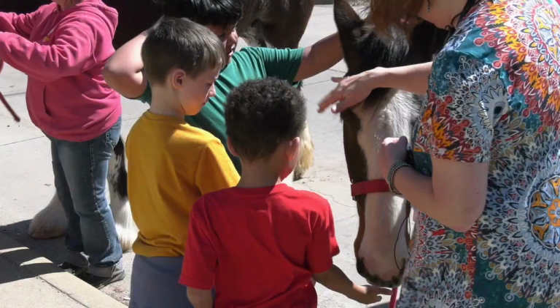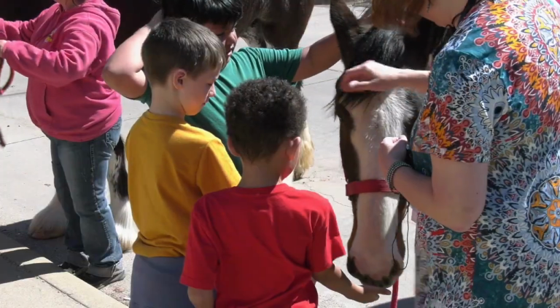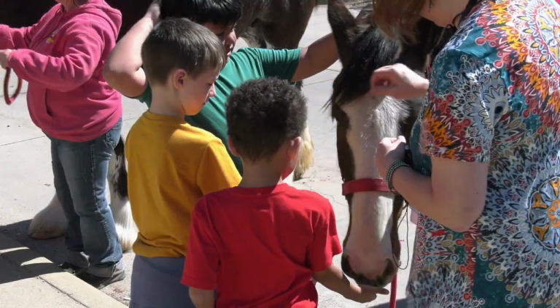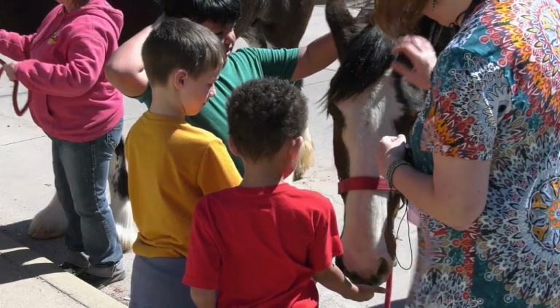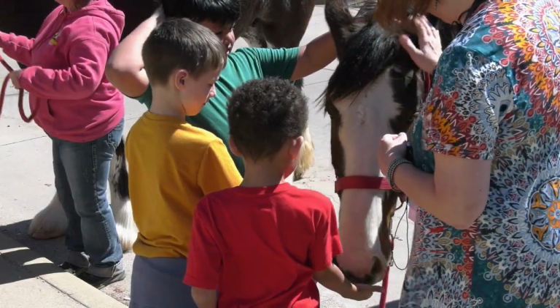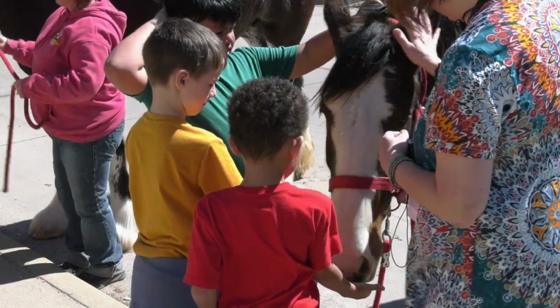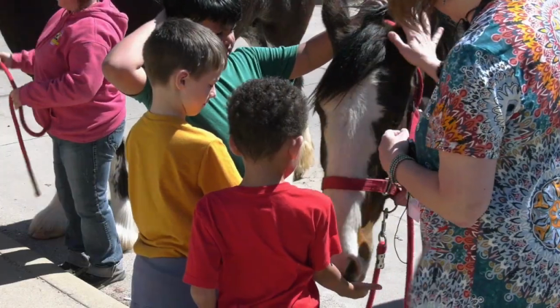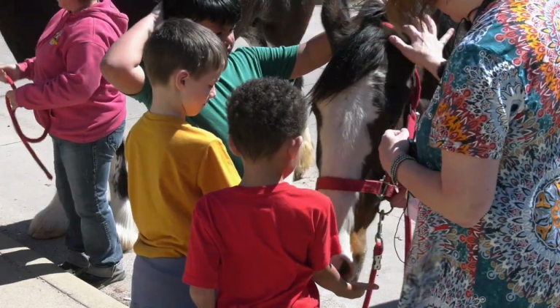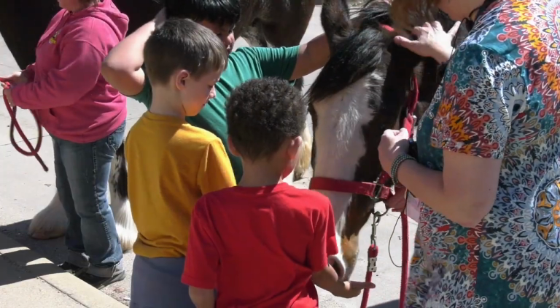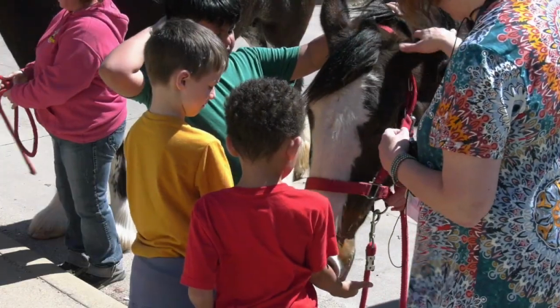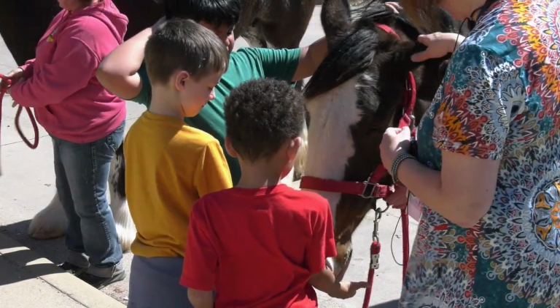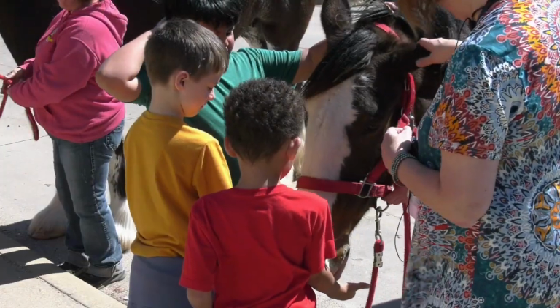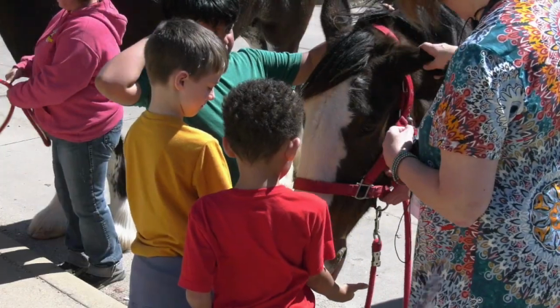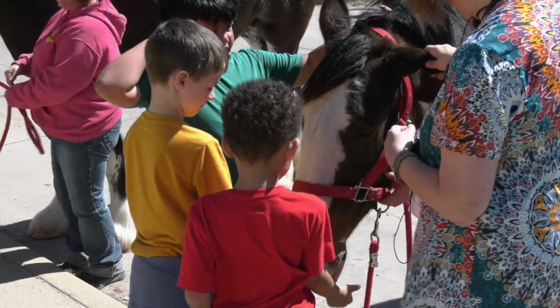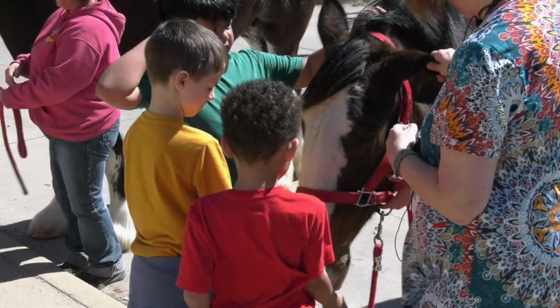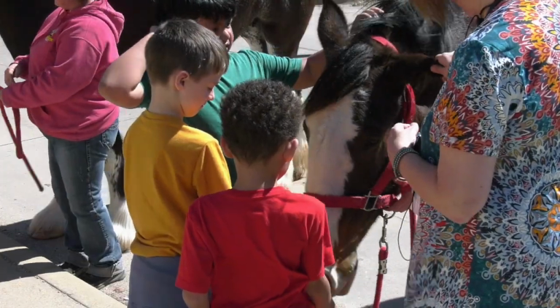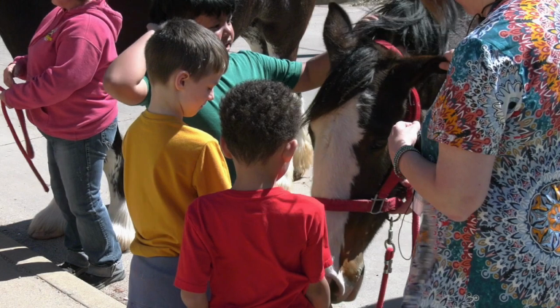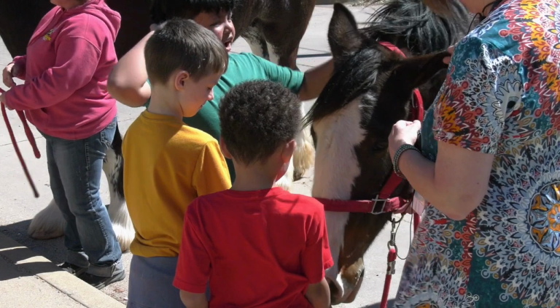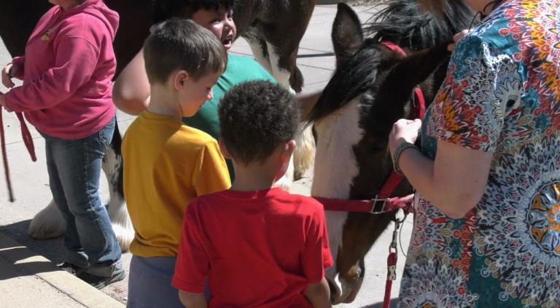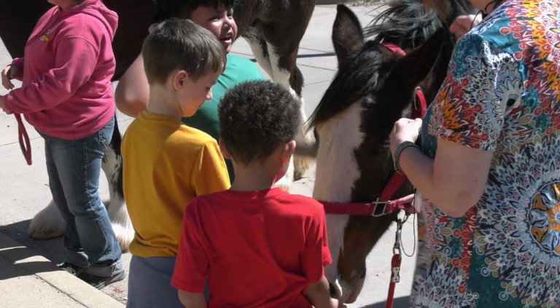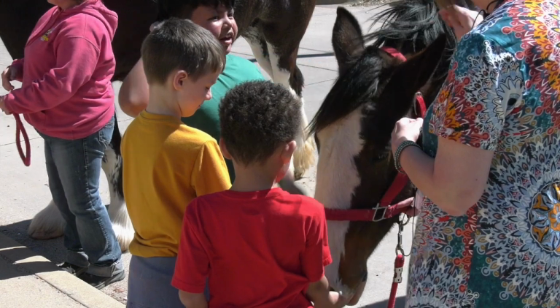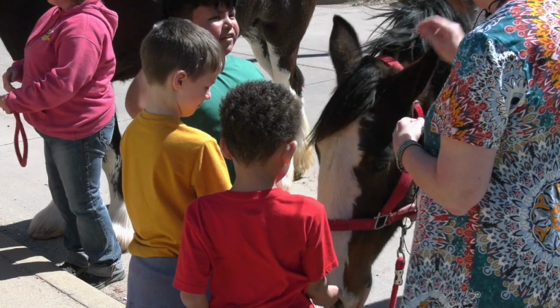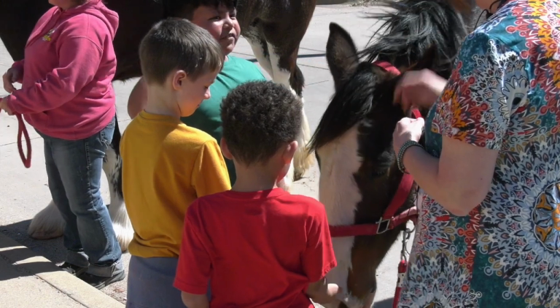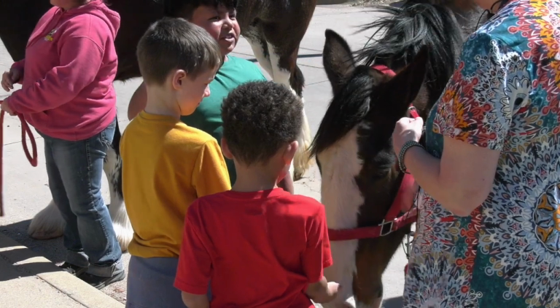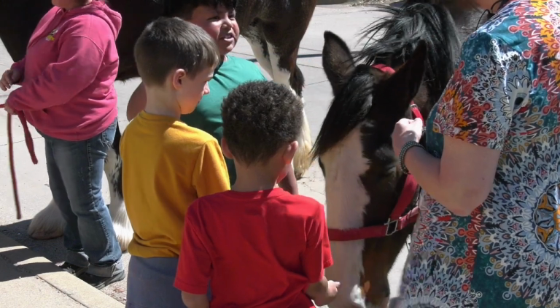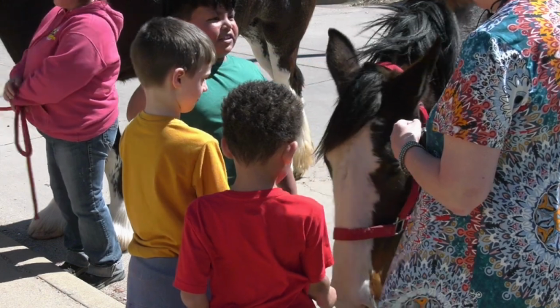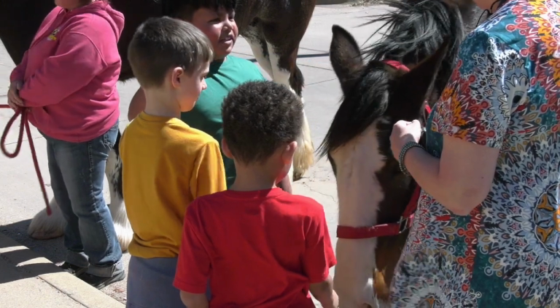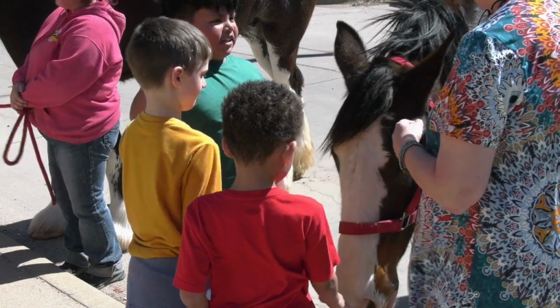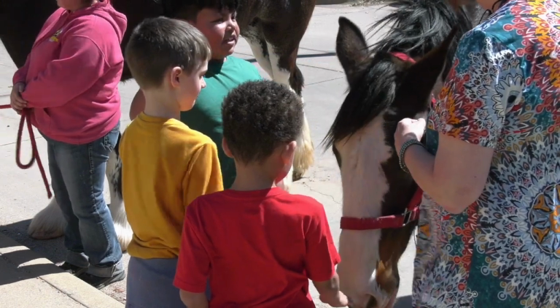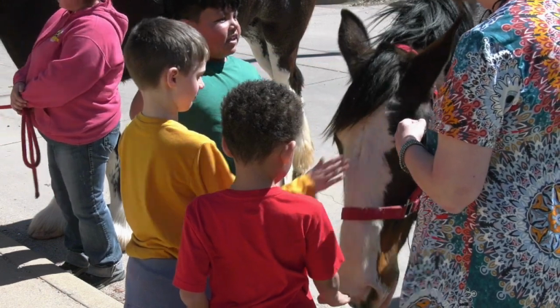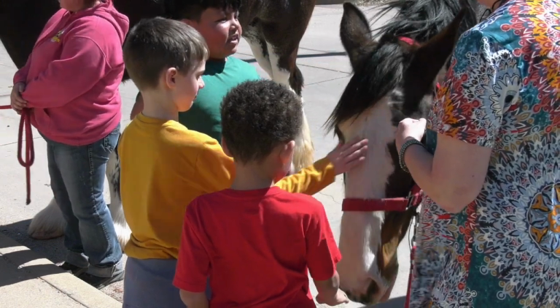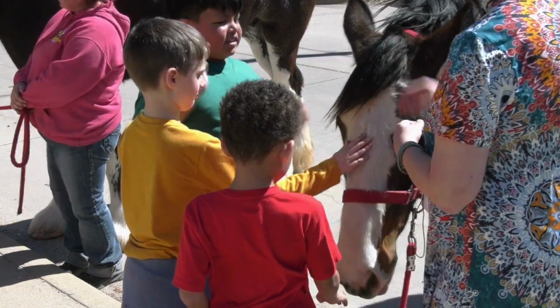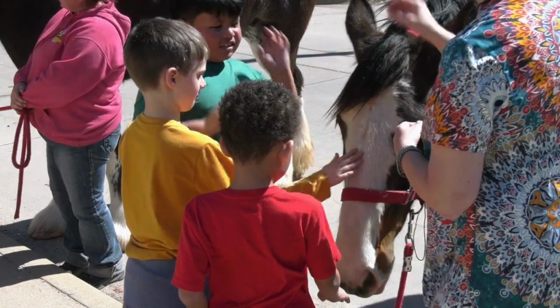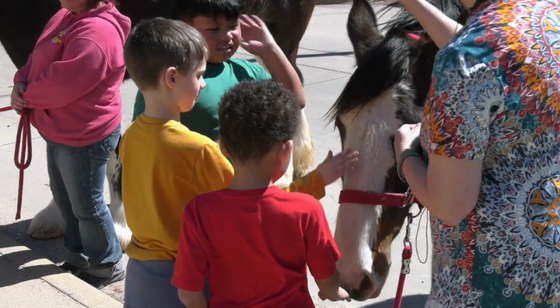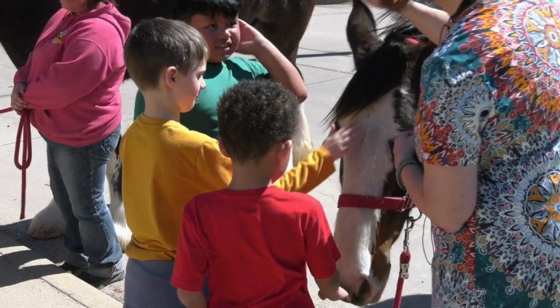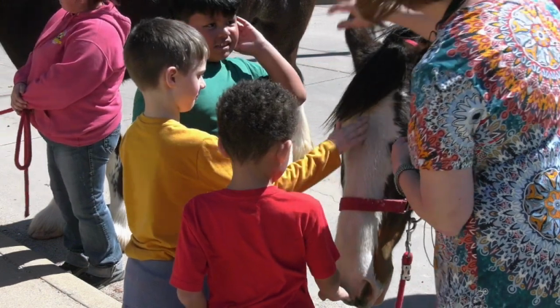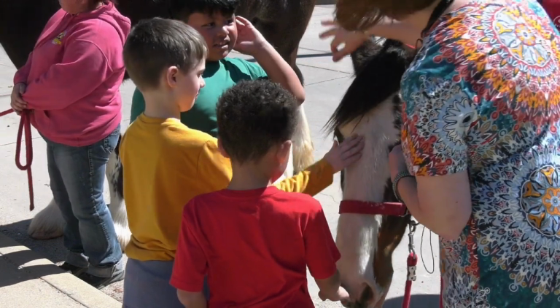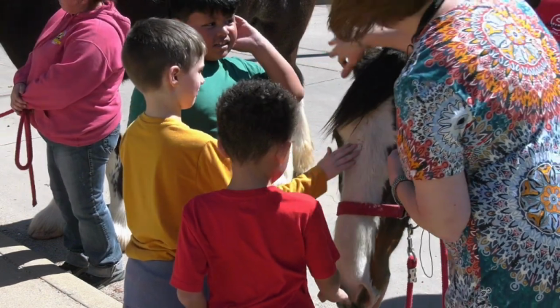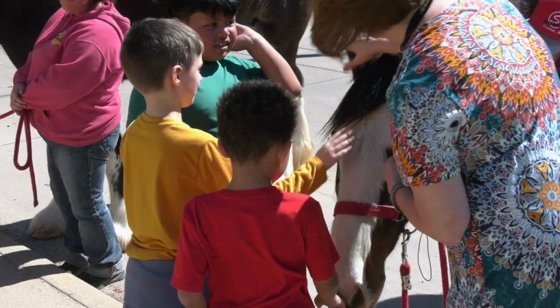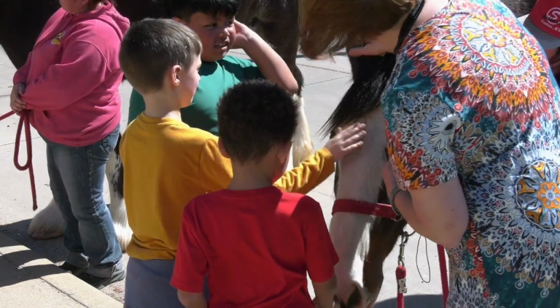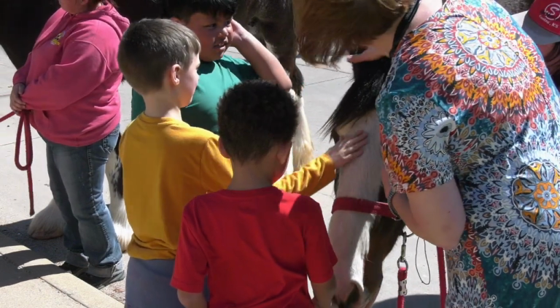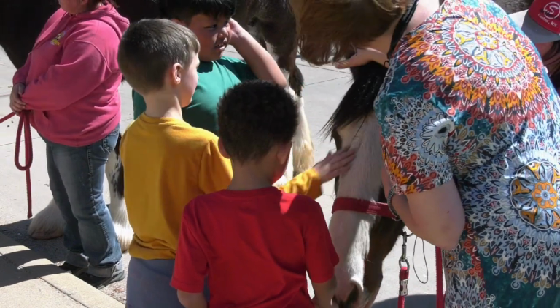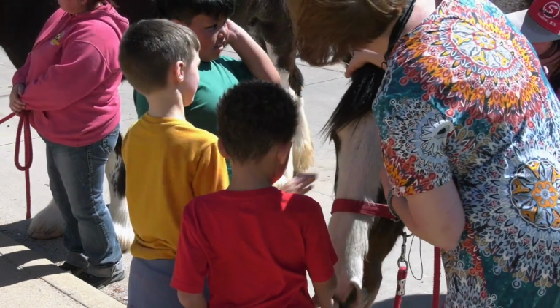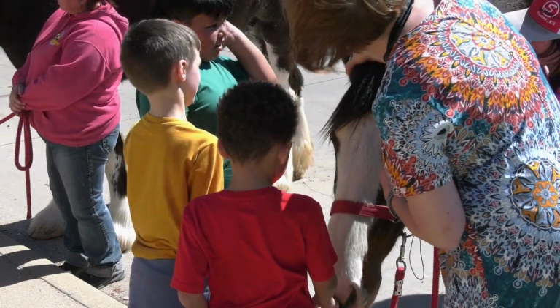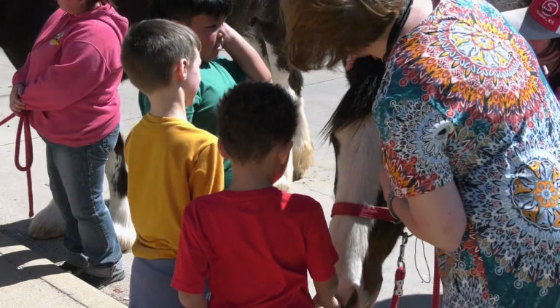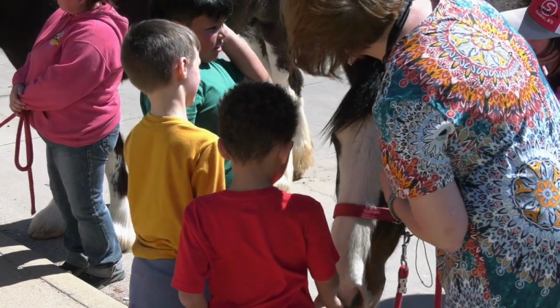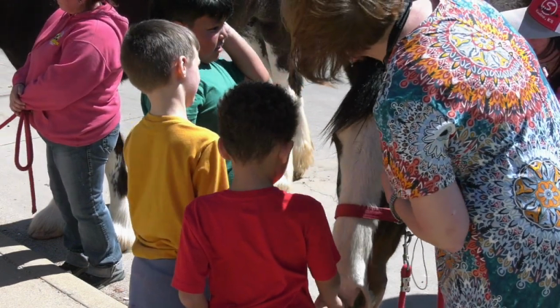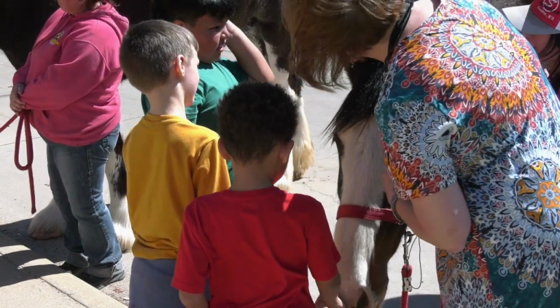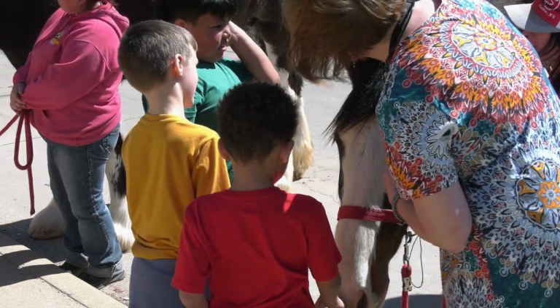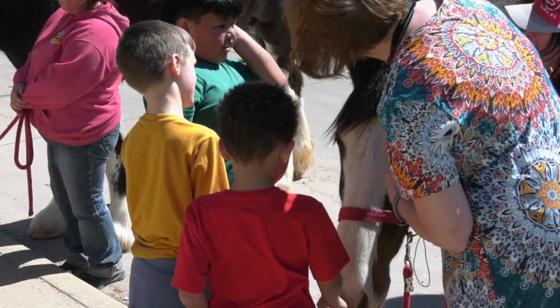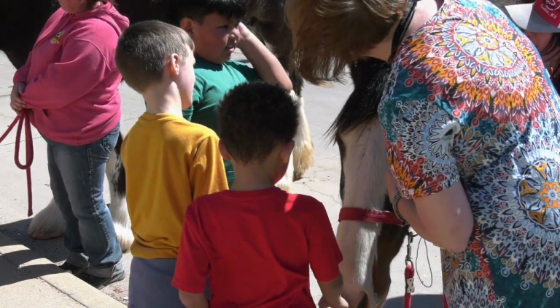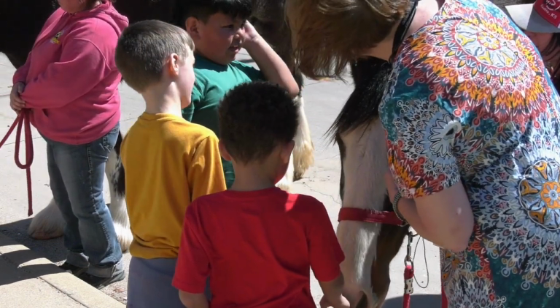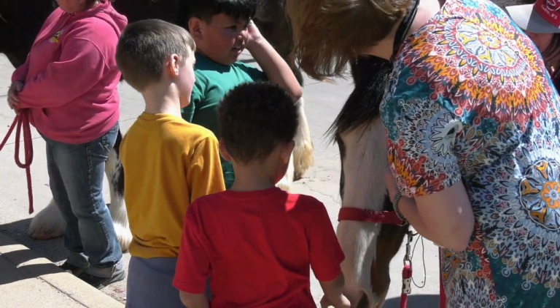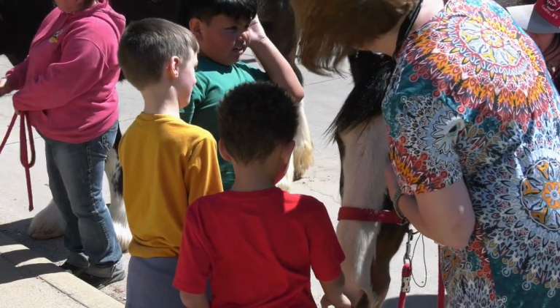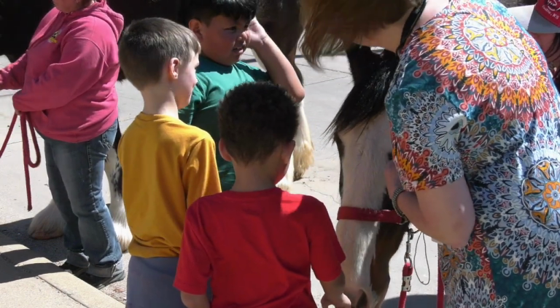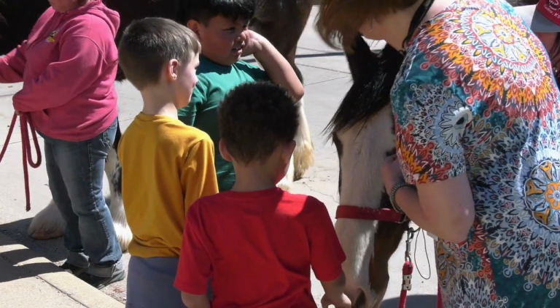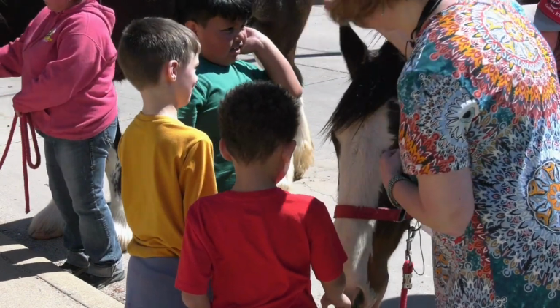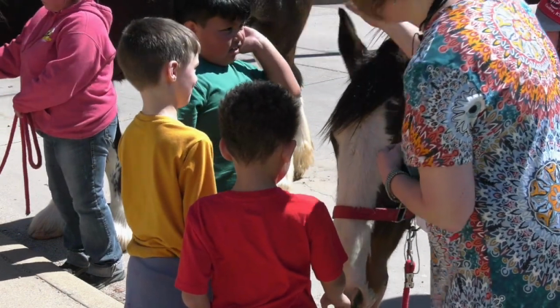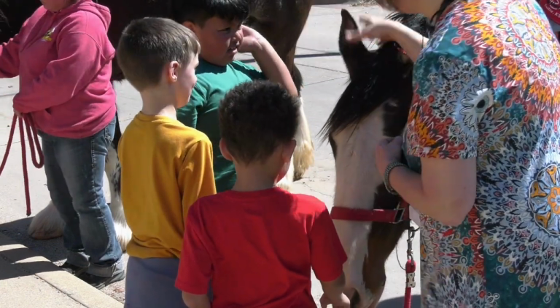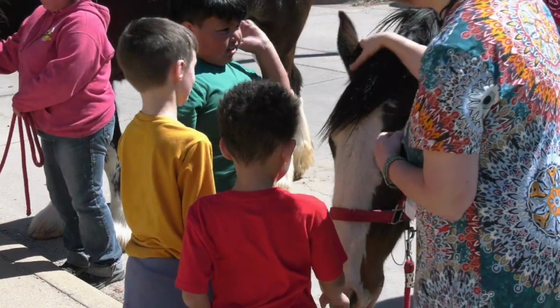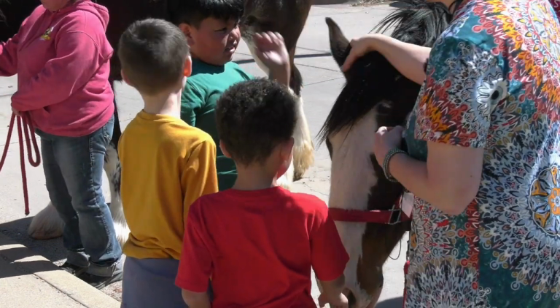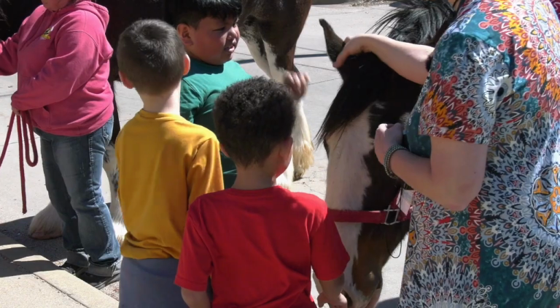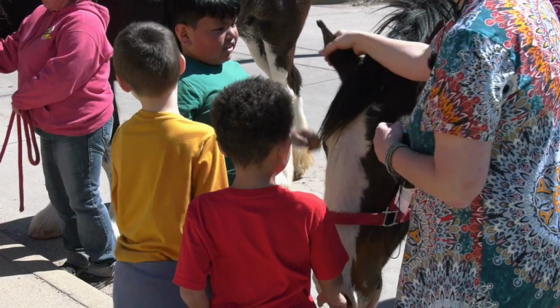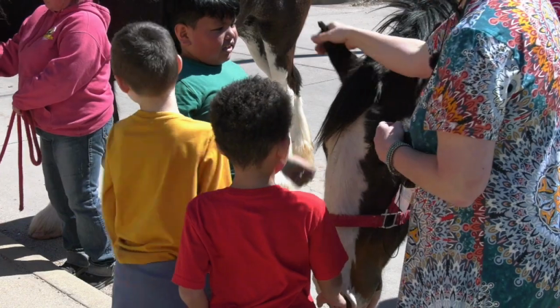She'll sniff your hand. Hopefully she won't give you a nibble. Do you see all the hair in her ears? That's a lot of hair, isn't it?